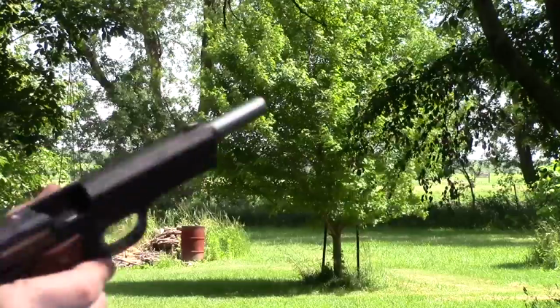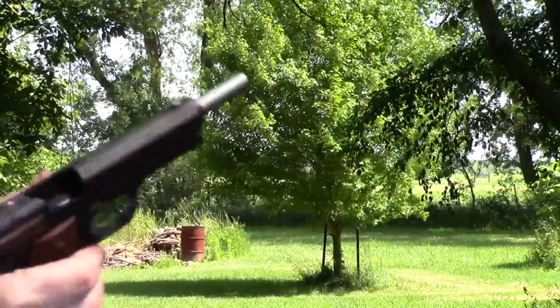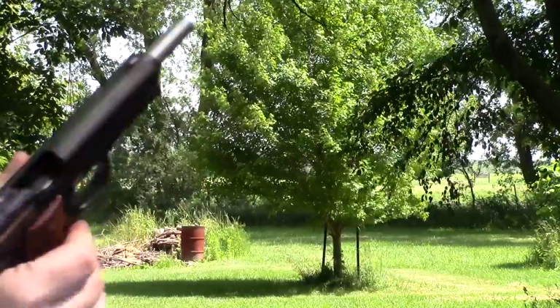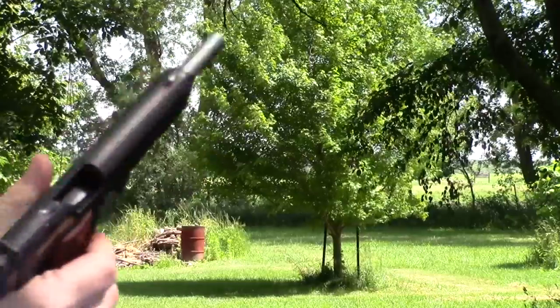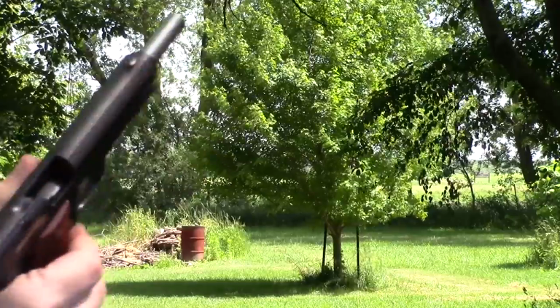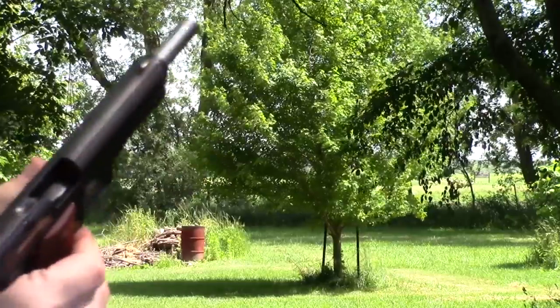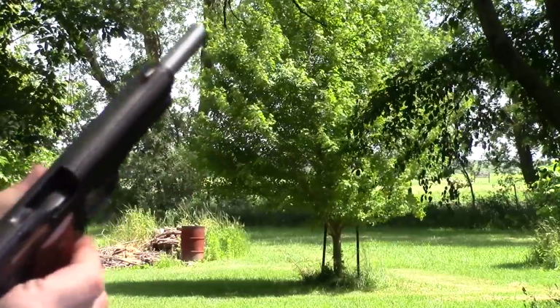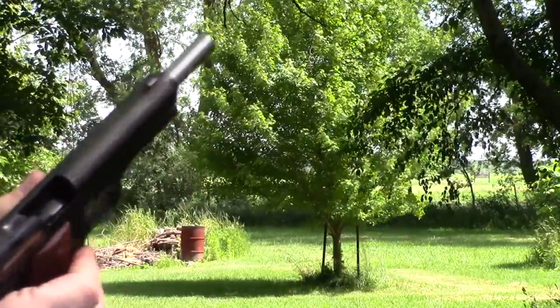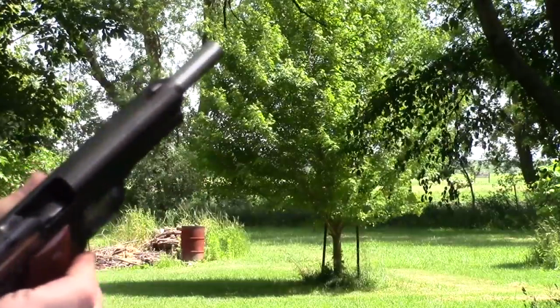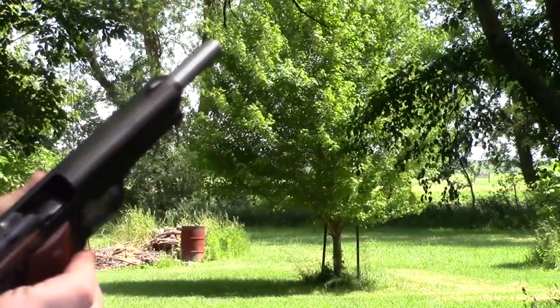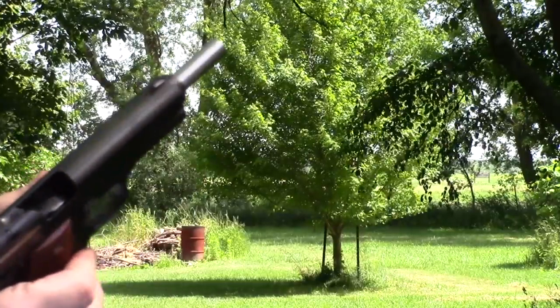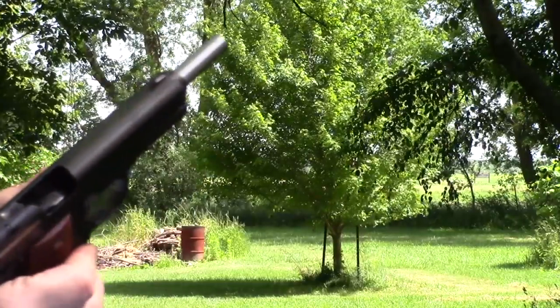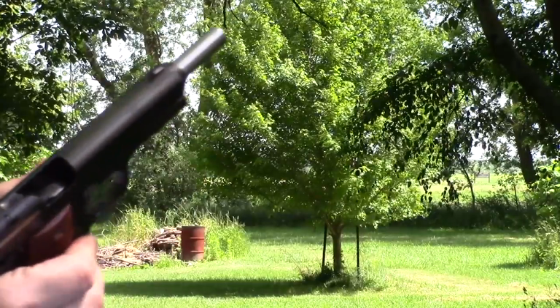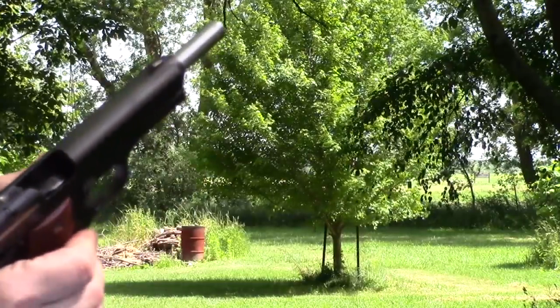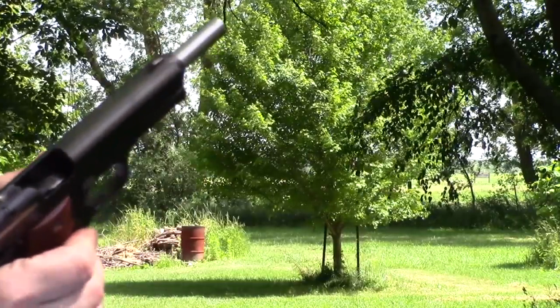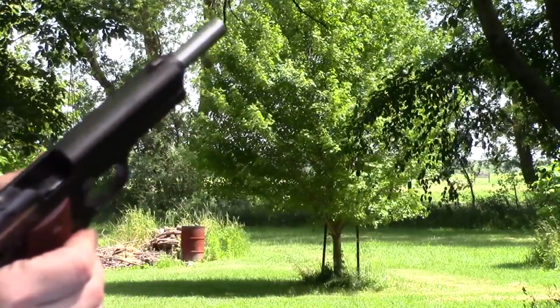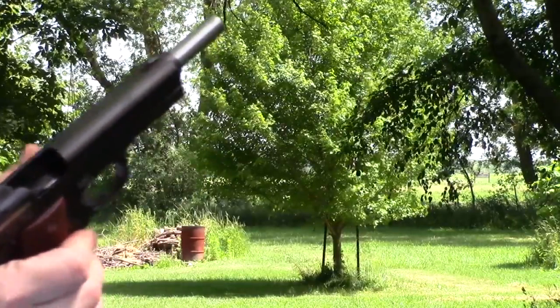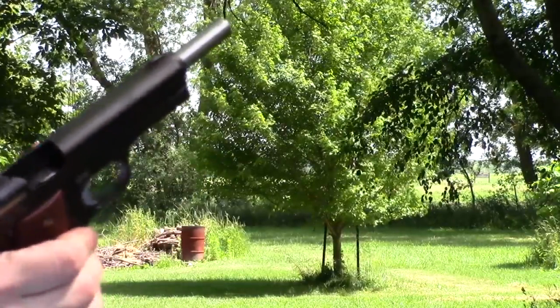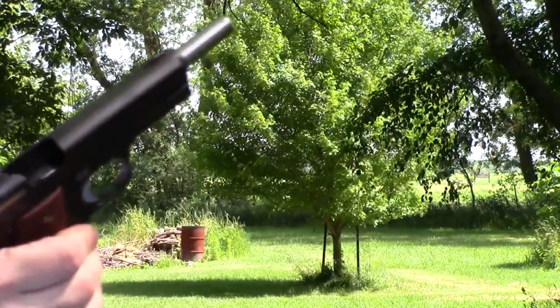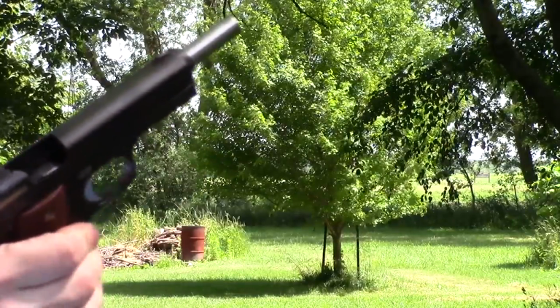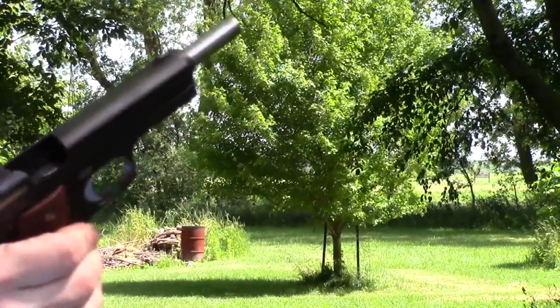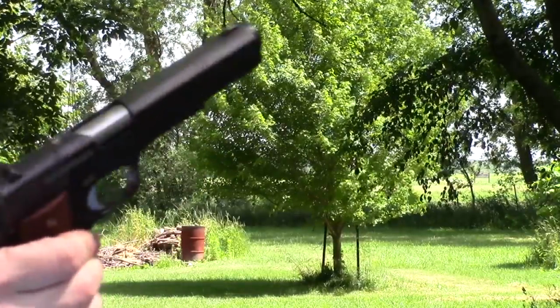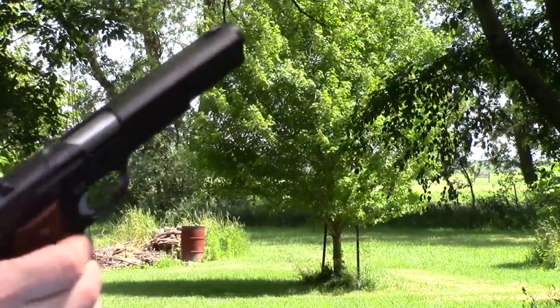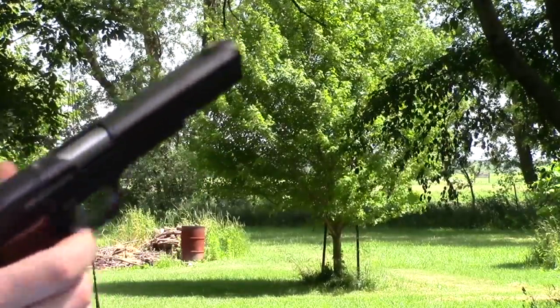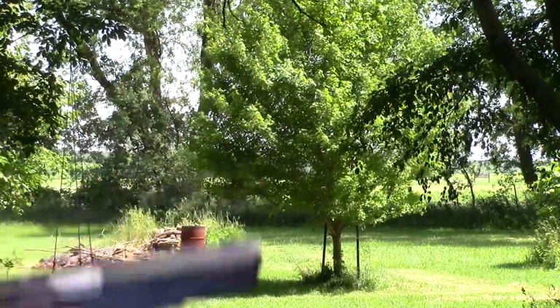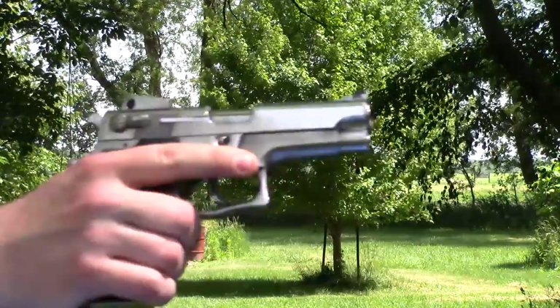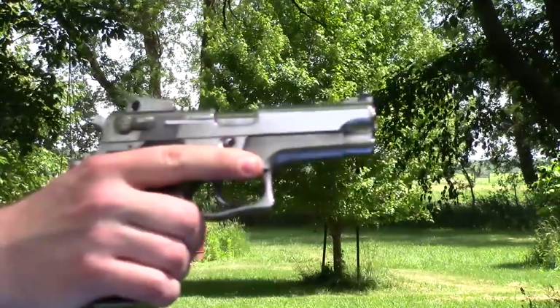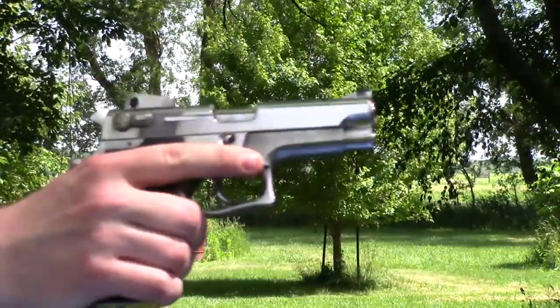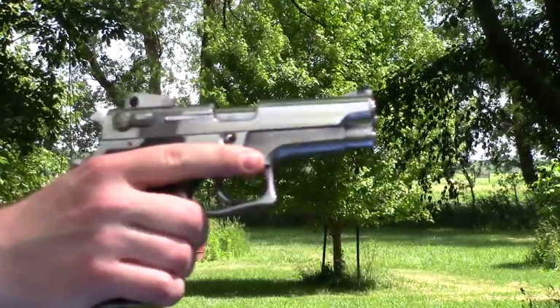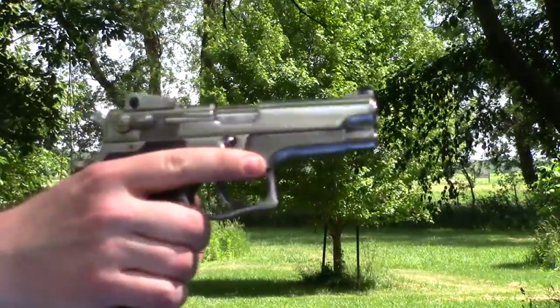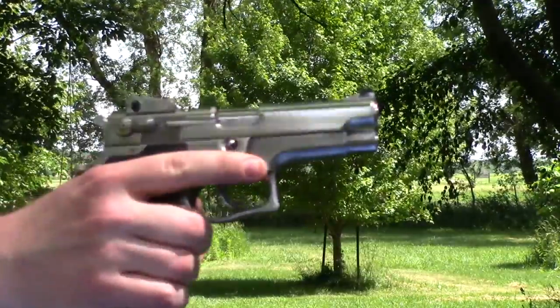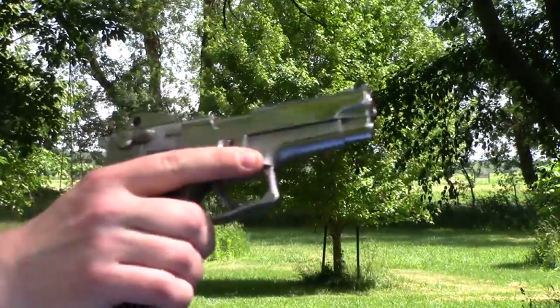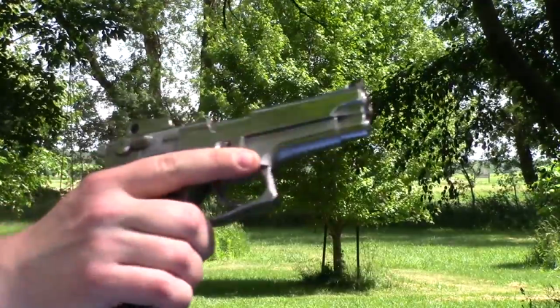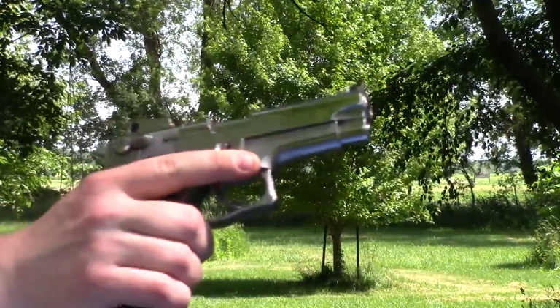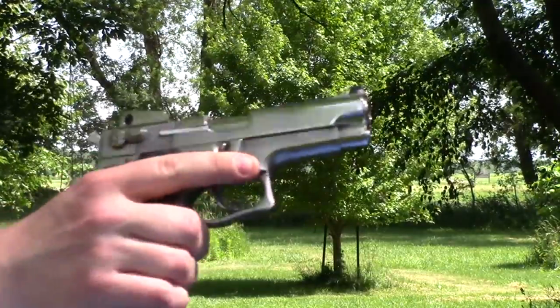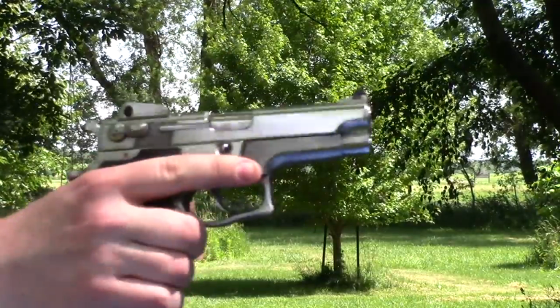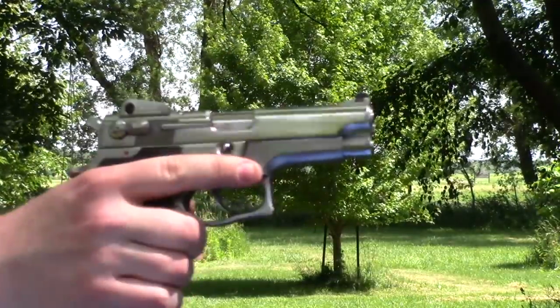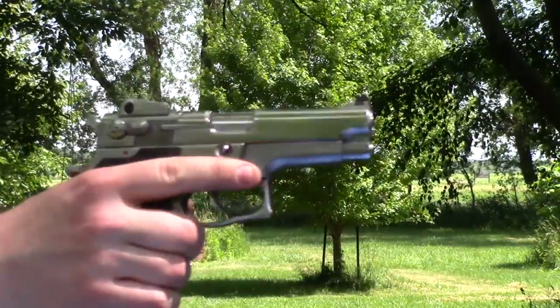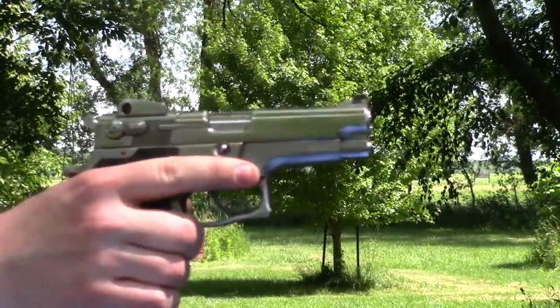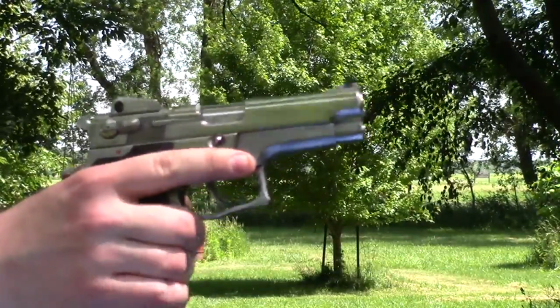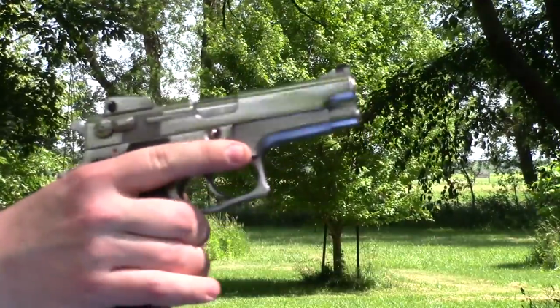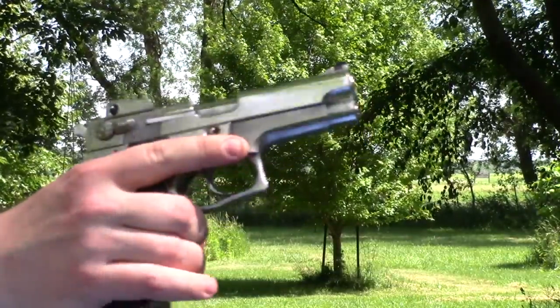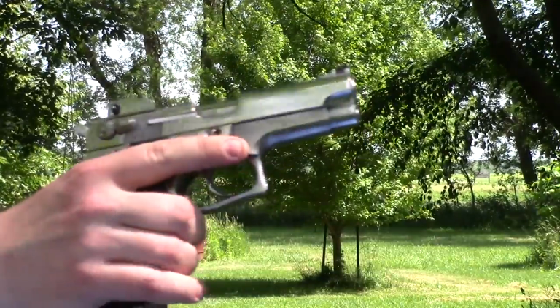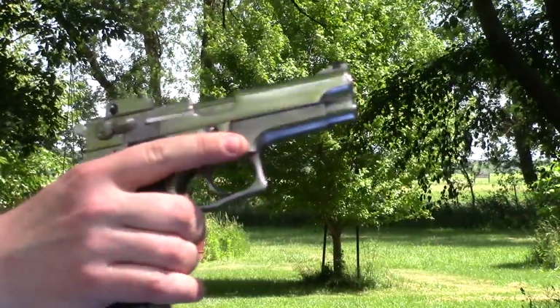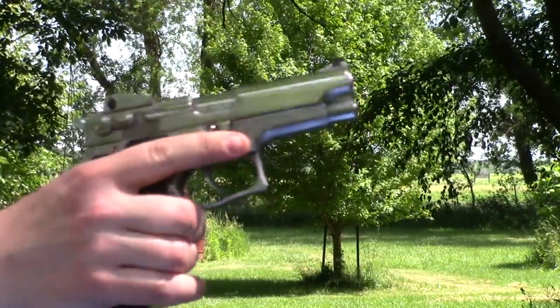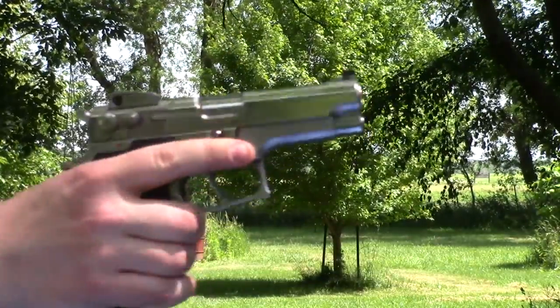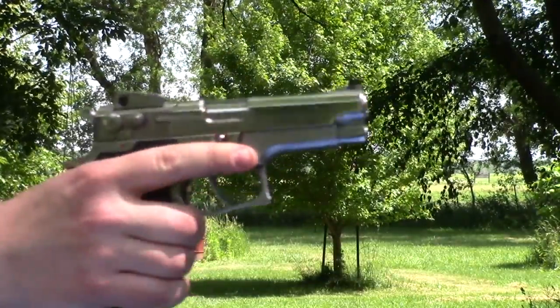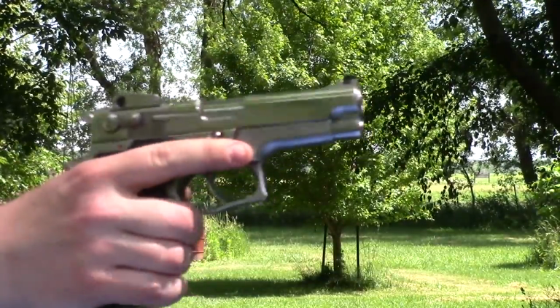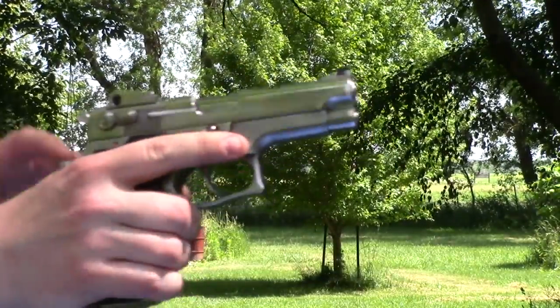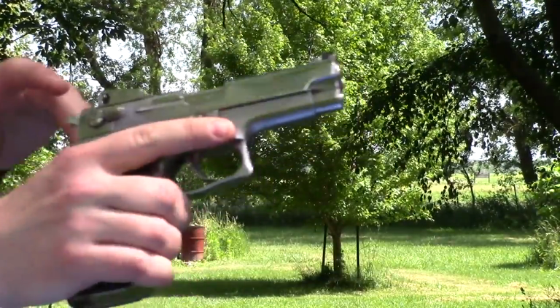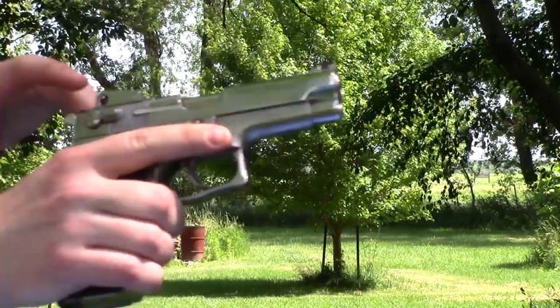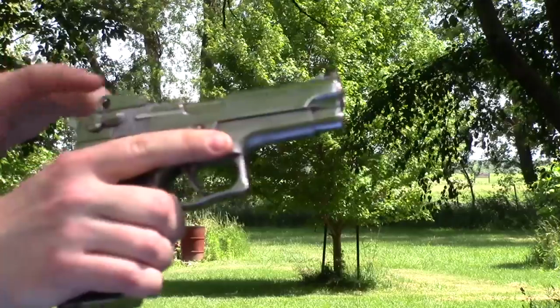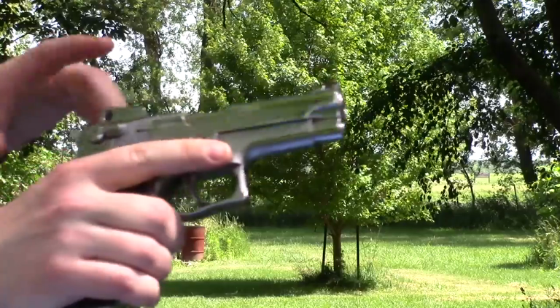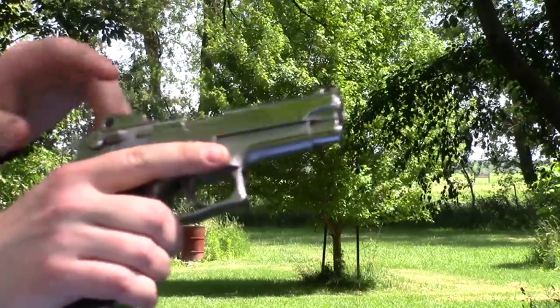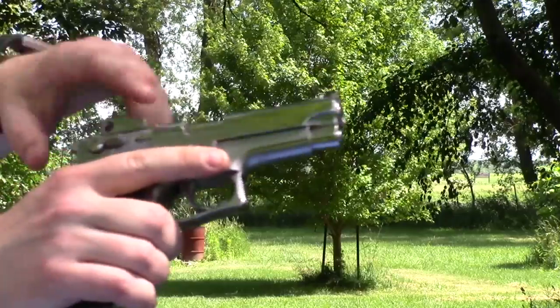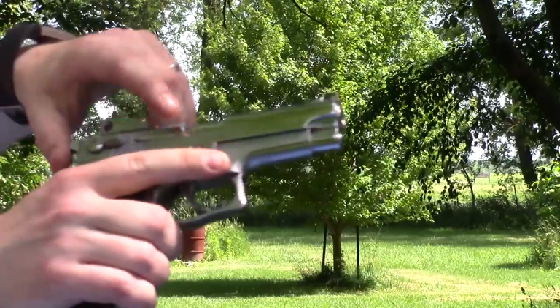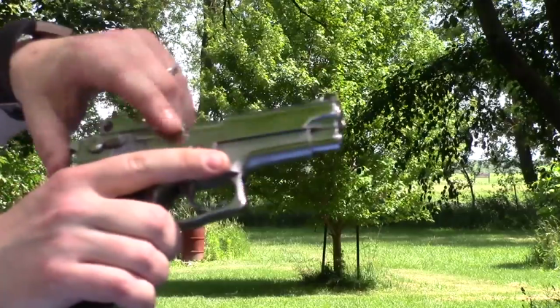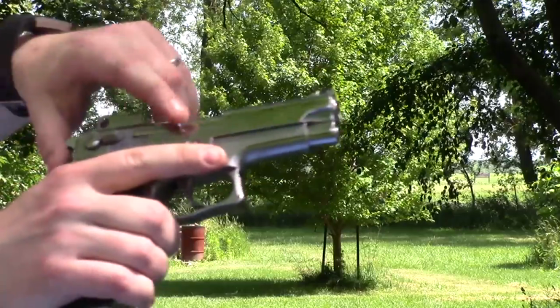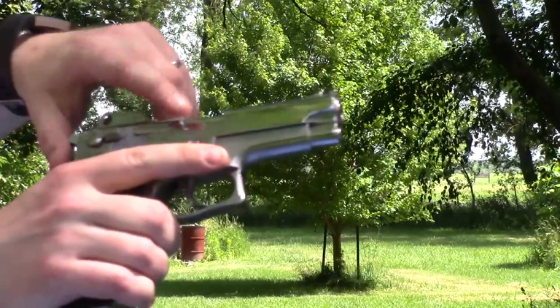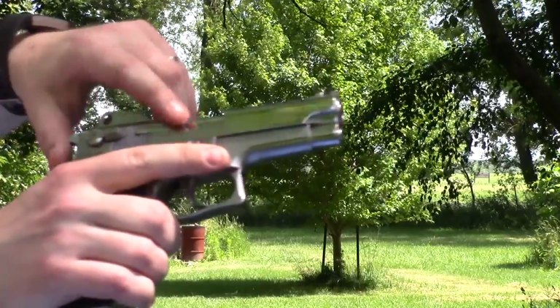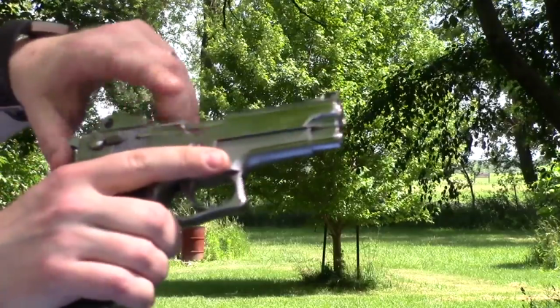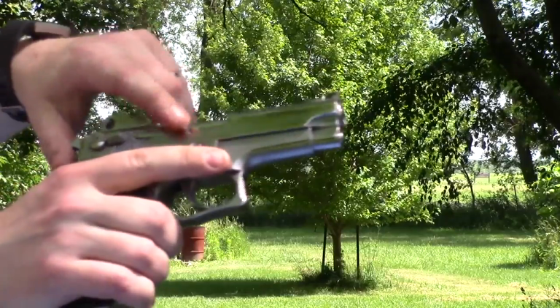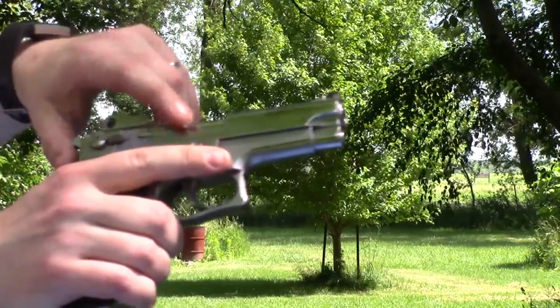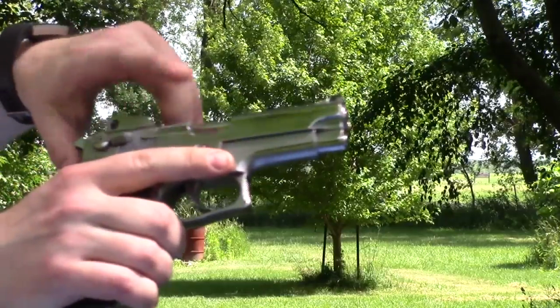Next gun is the Star Super B, holds I believe eight rounds — fed, locked back, everything worked fine.